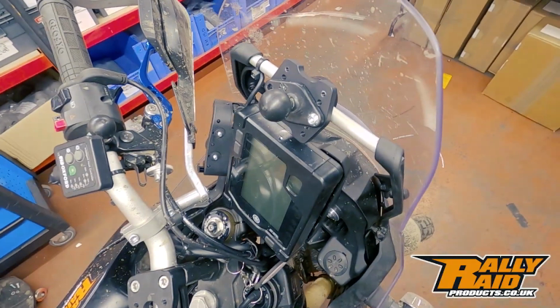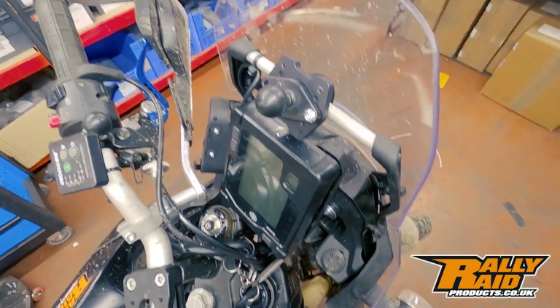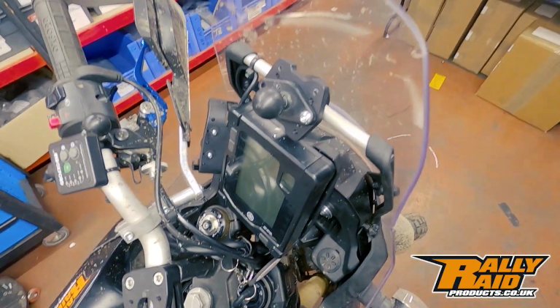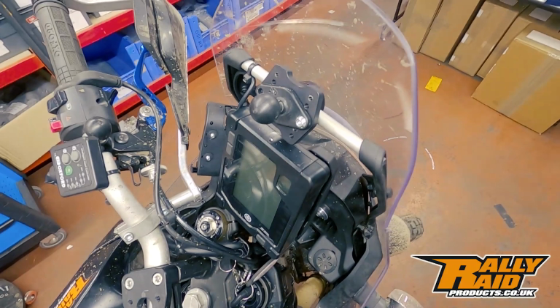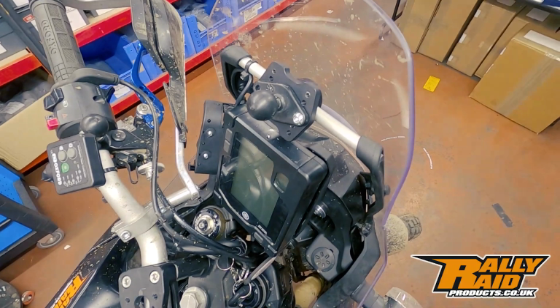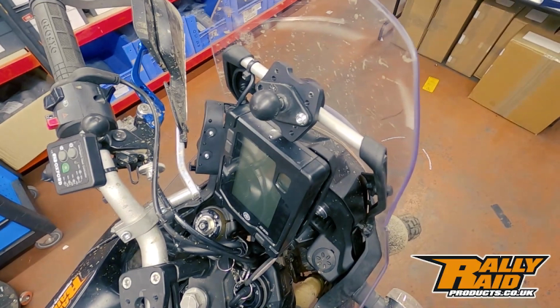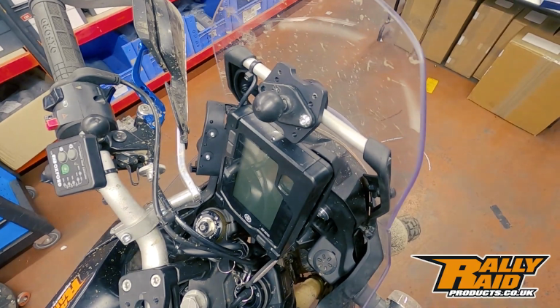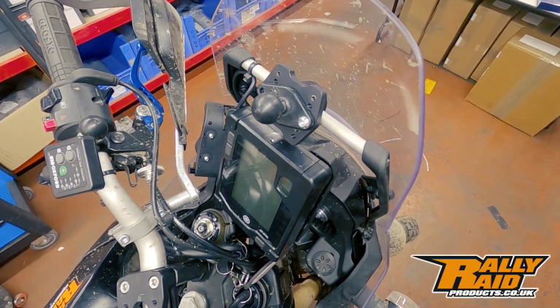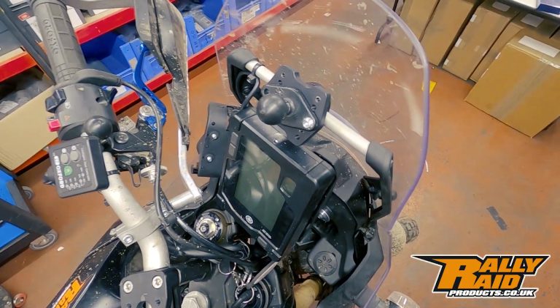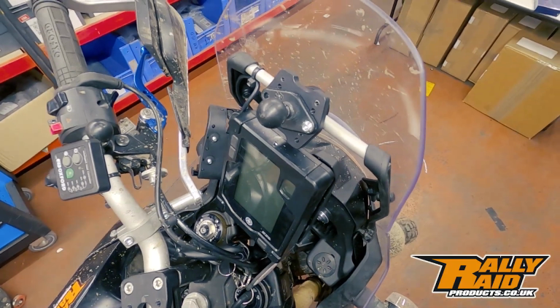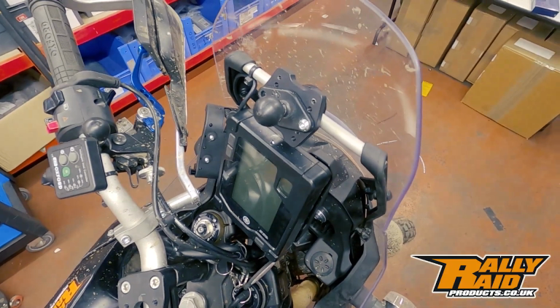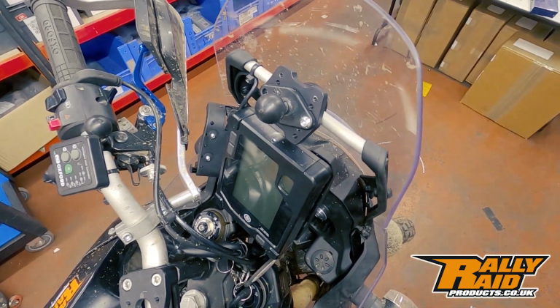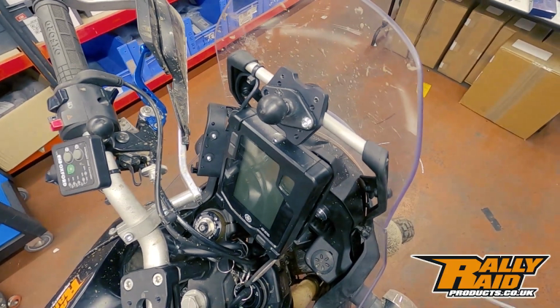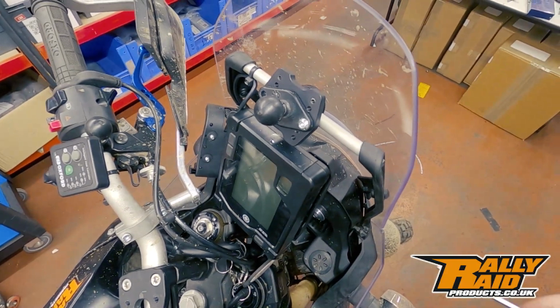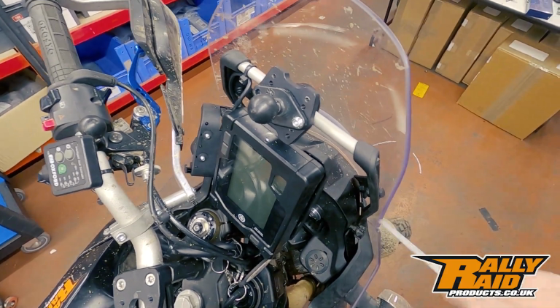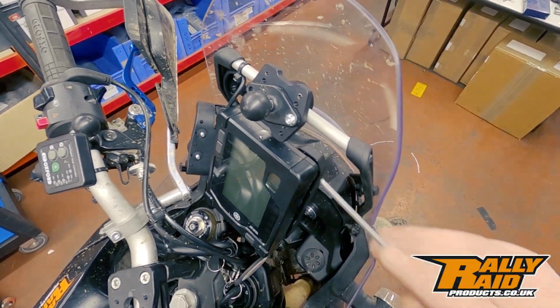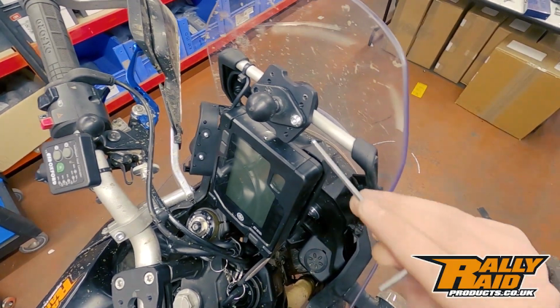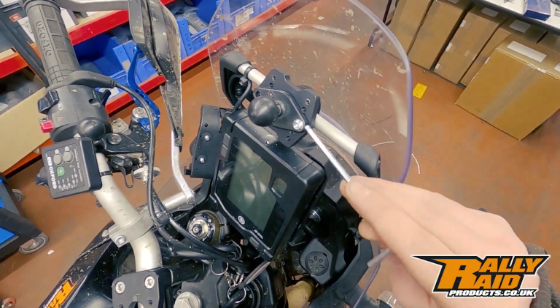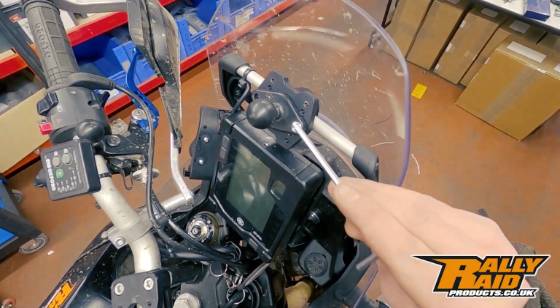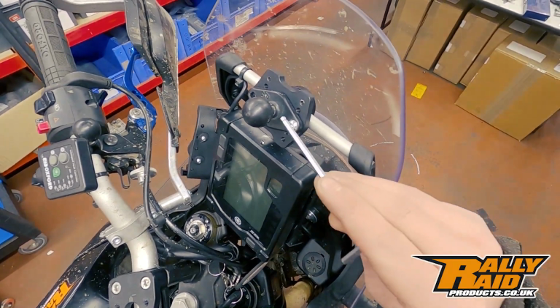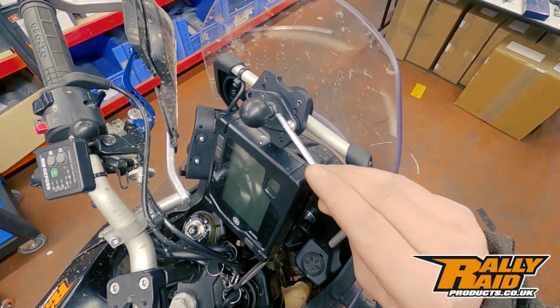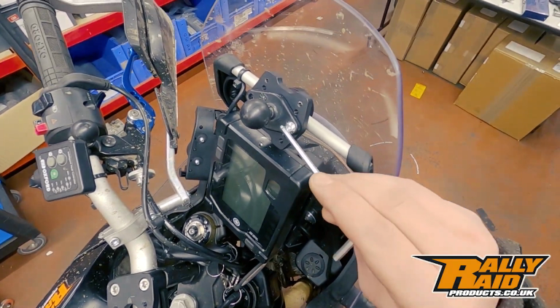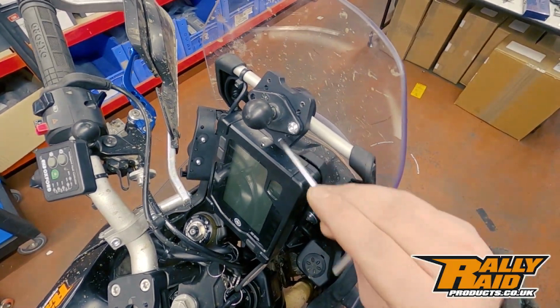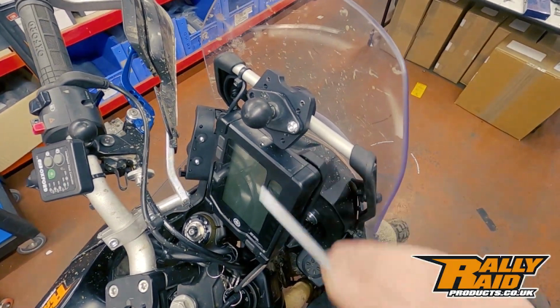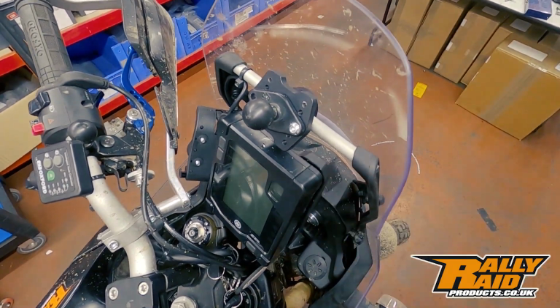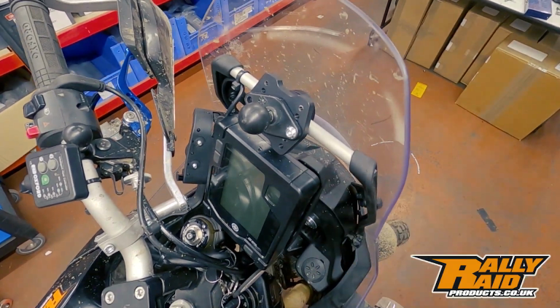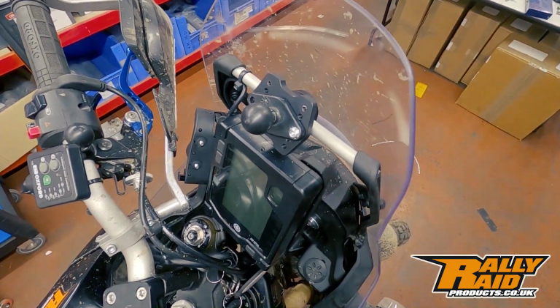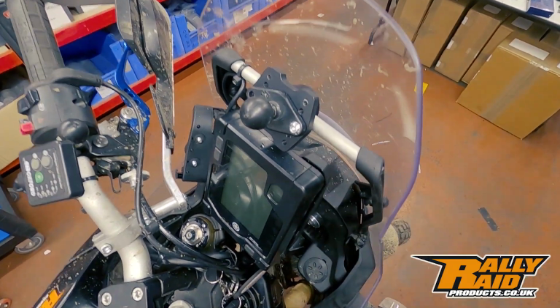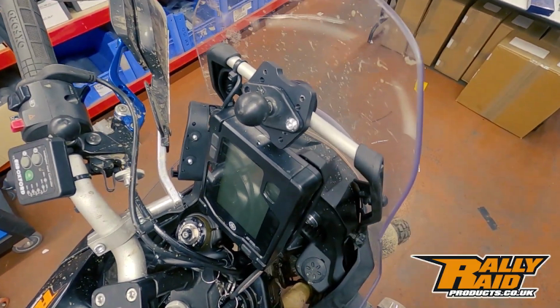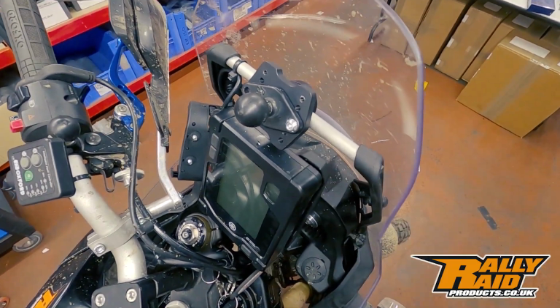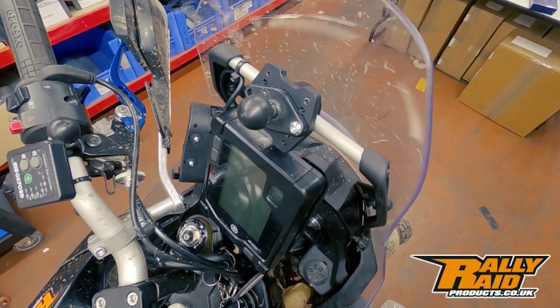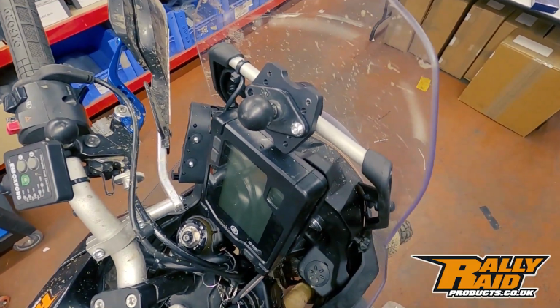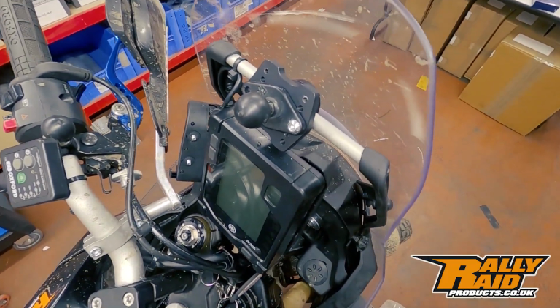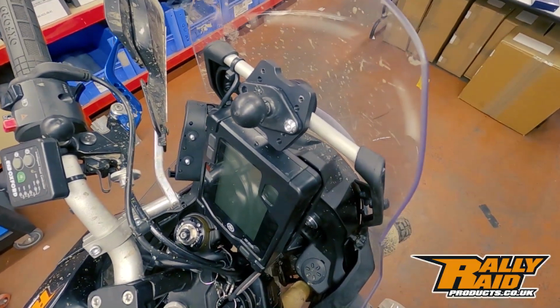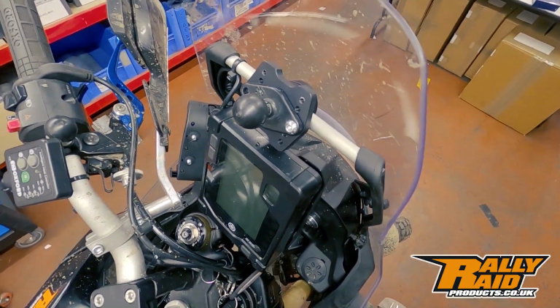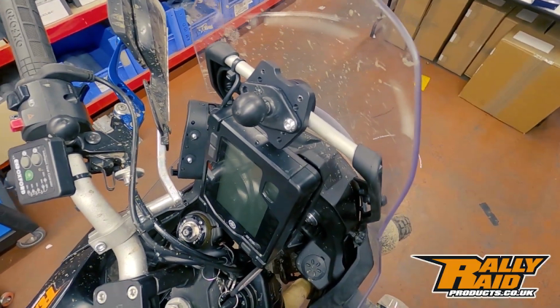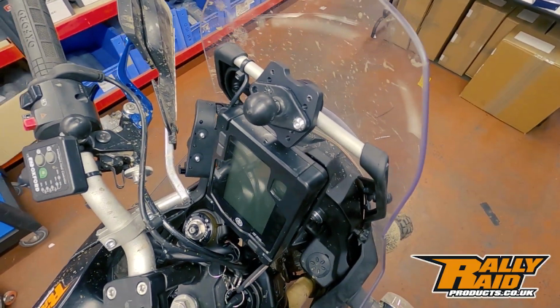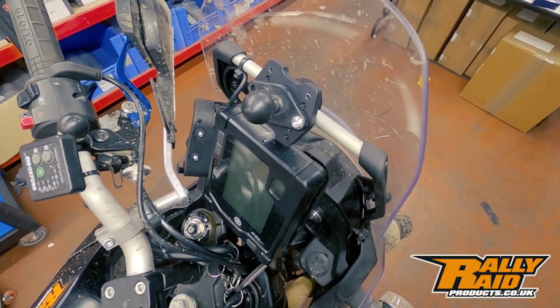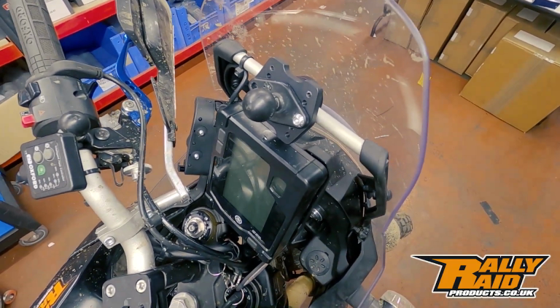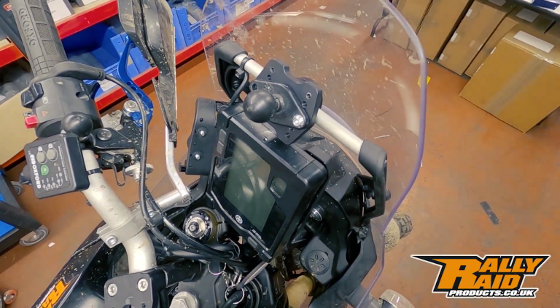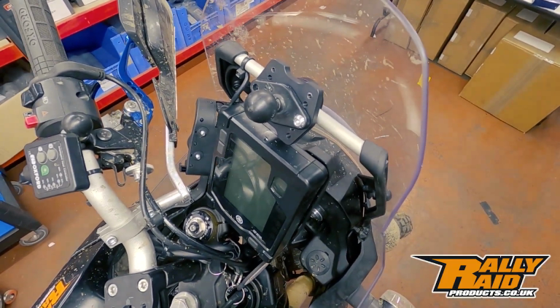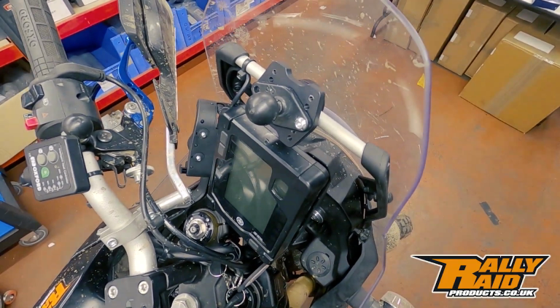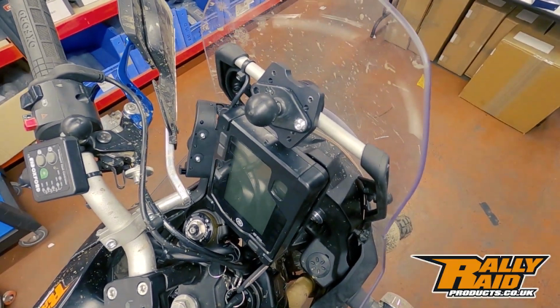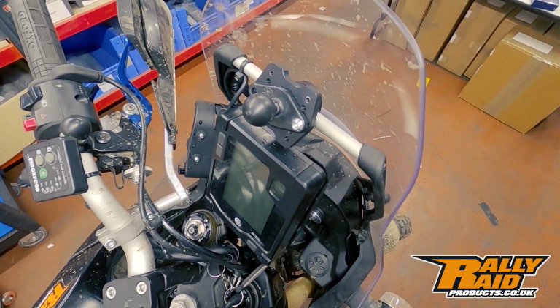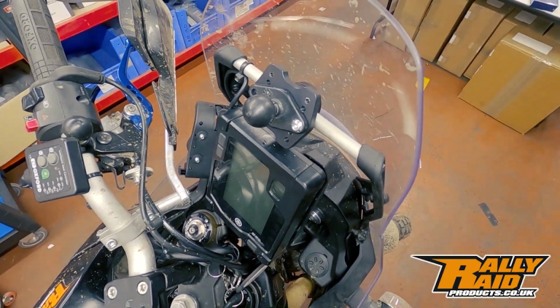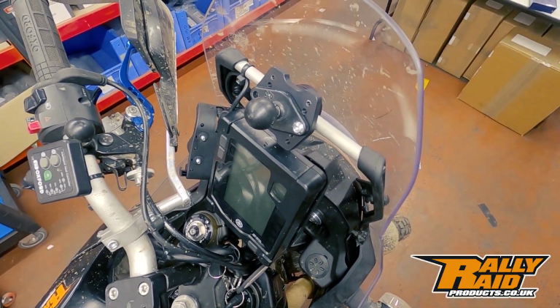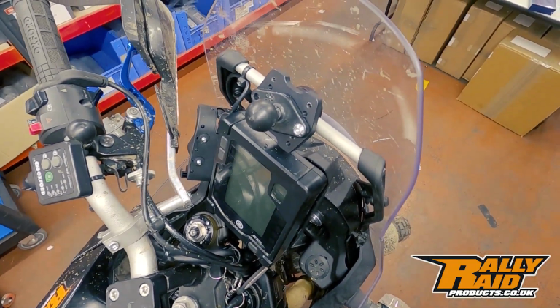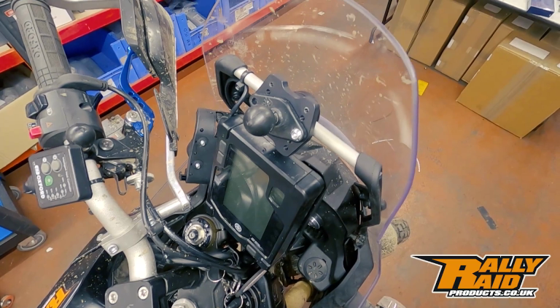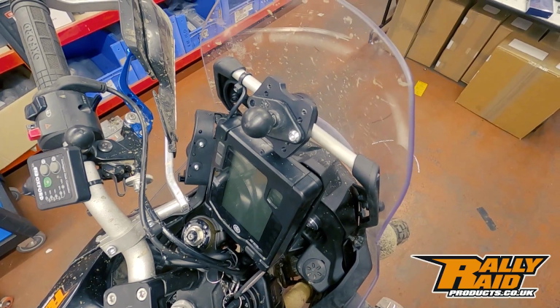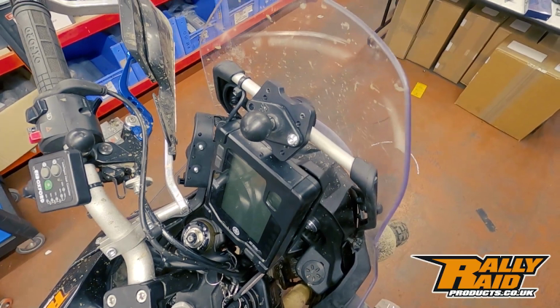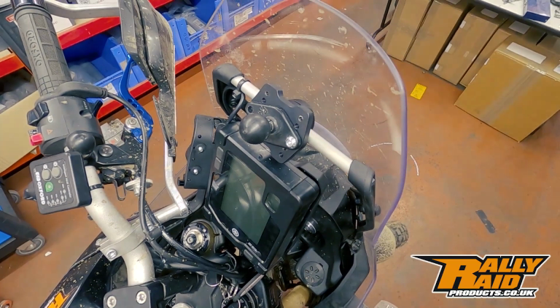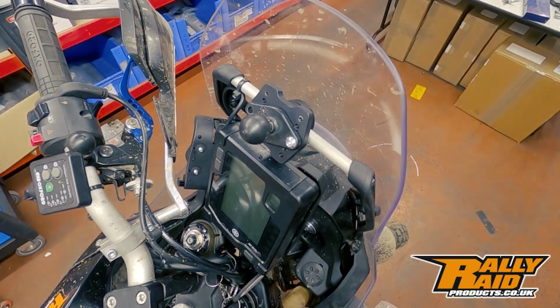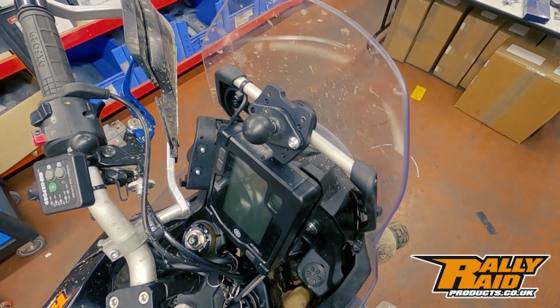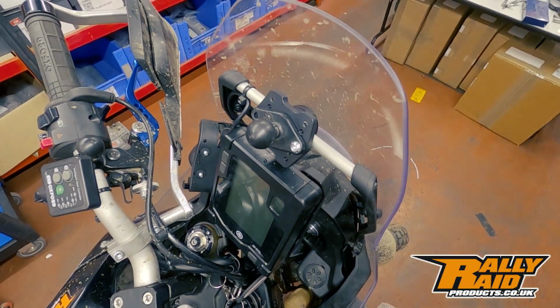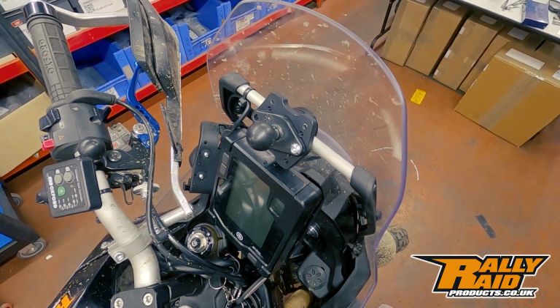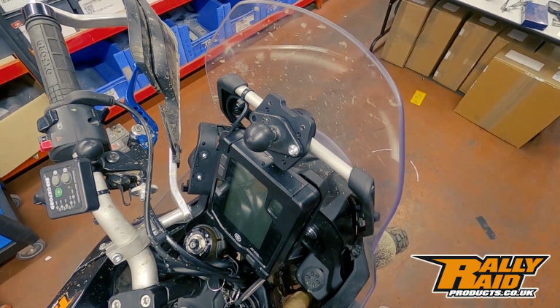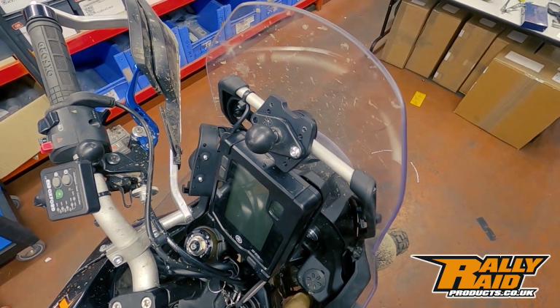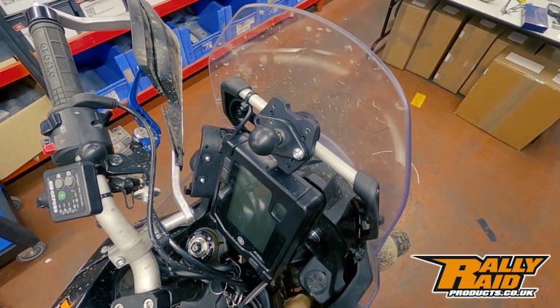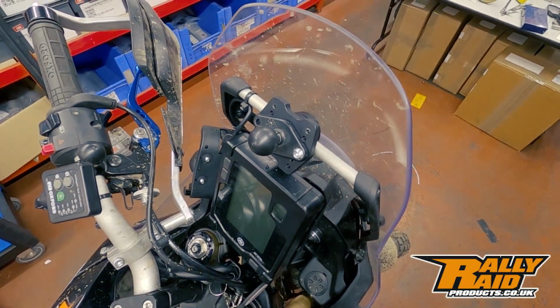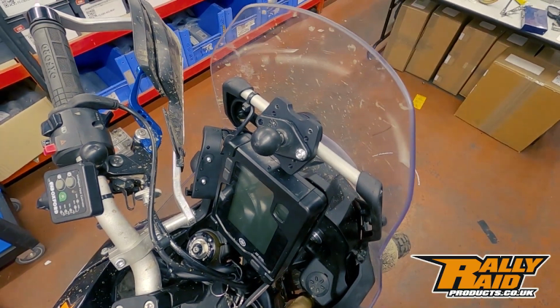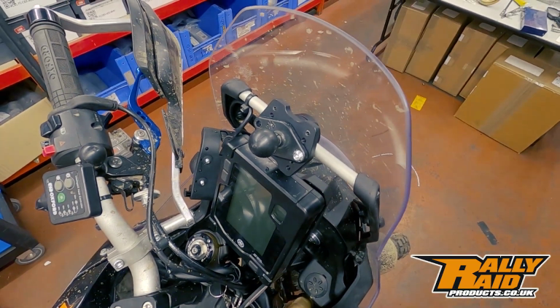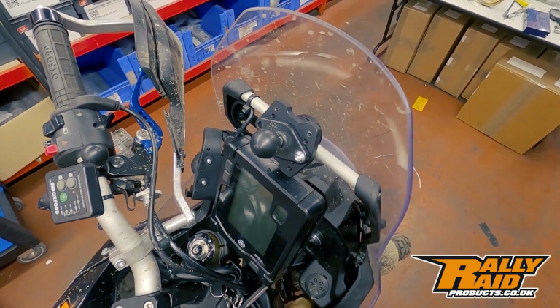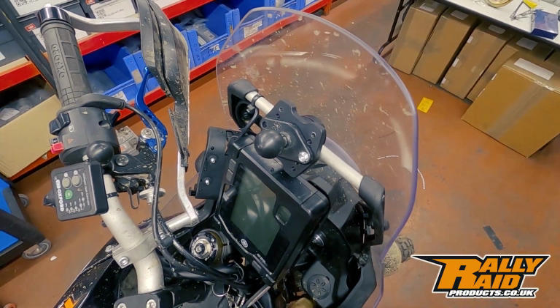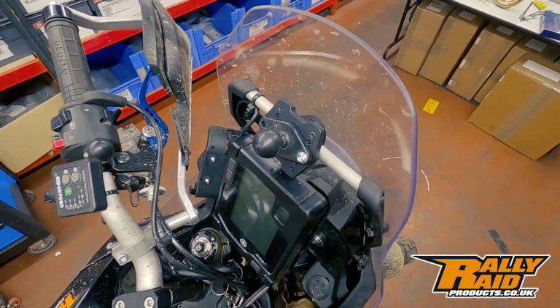Here you can see on the first setup we've gone with a basic Ram mount, but let's see what else we can do.